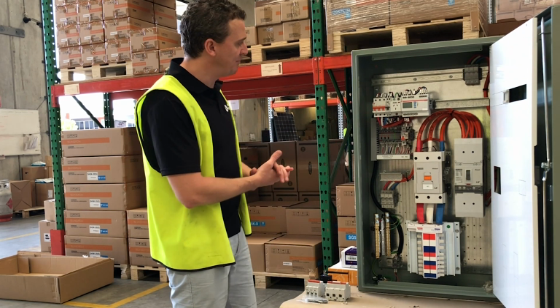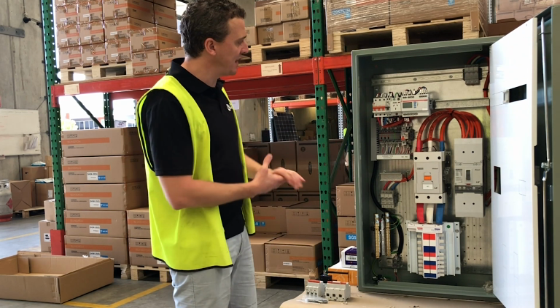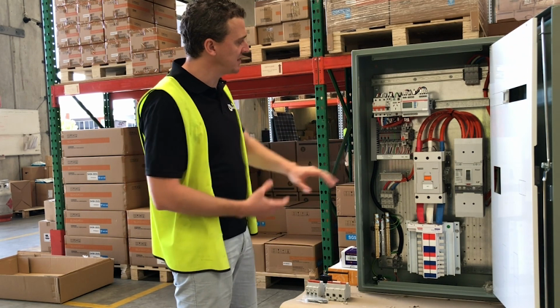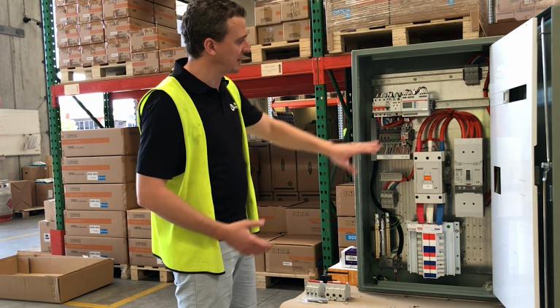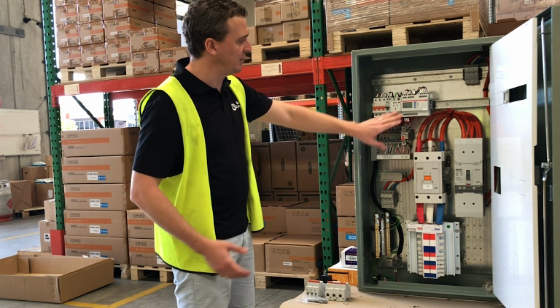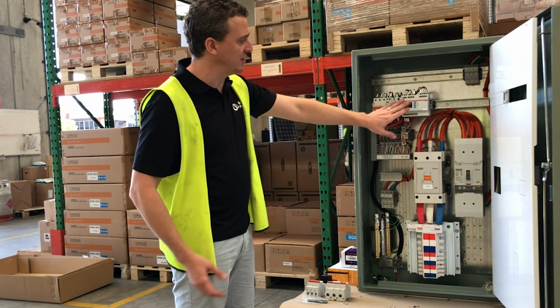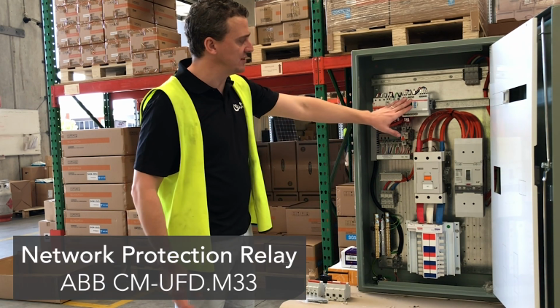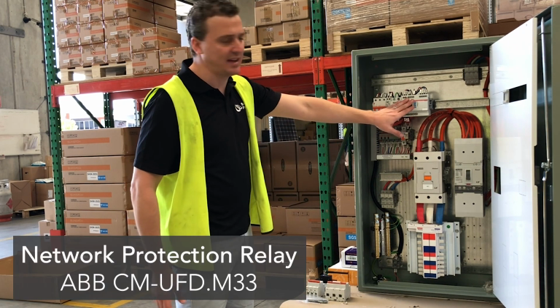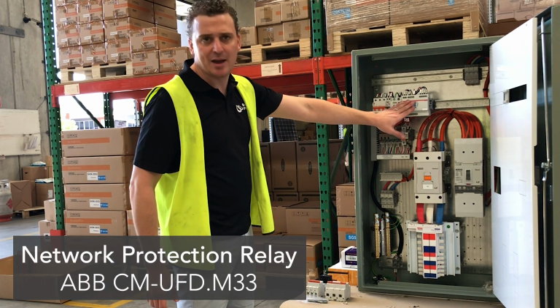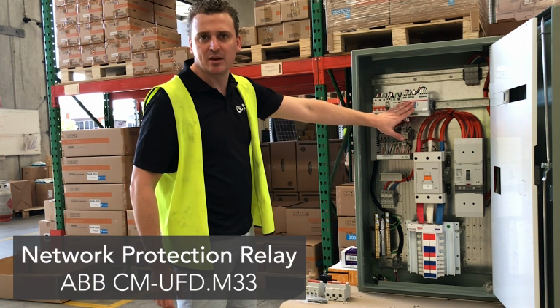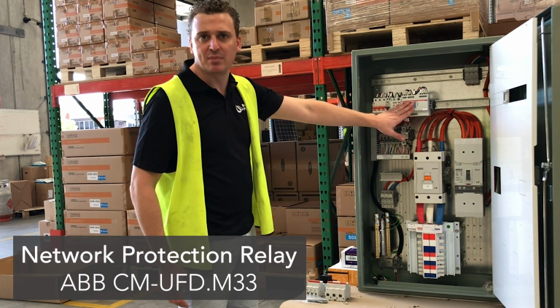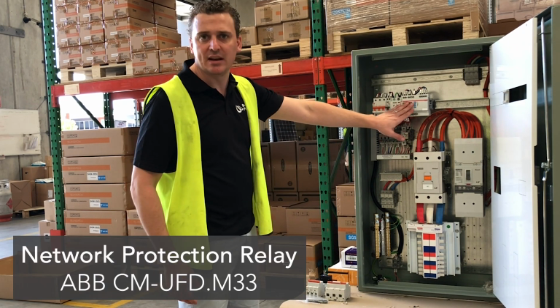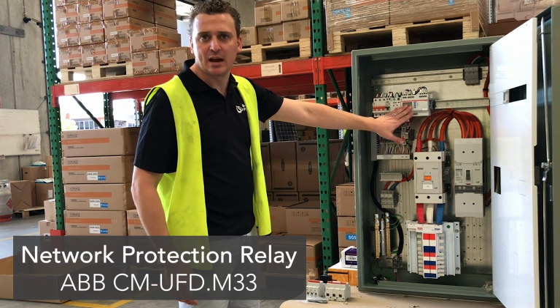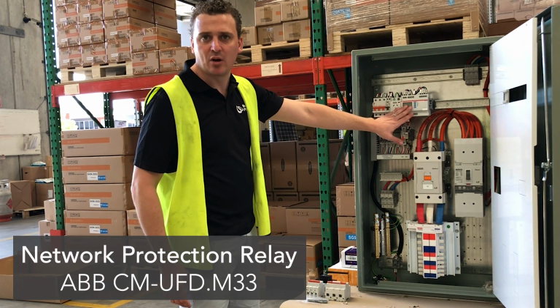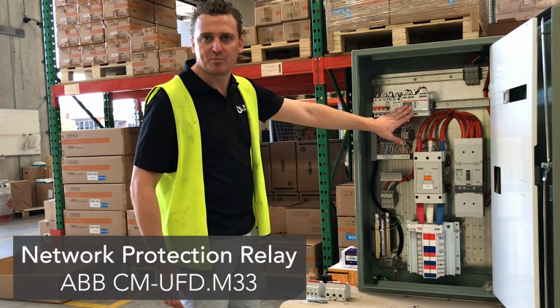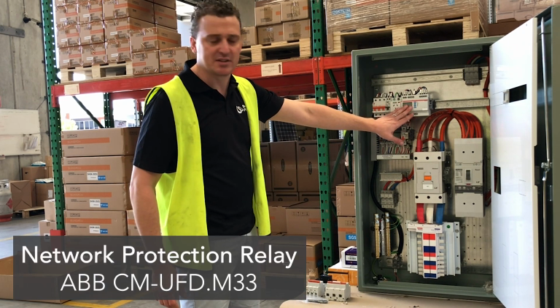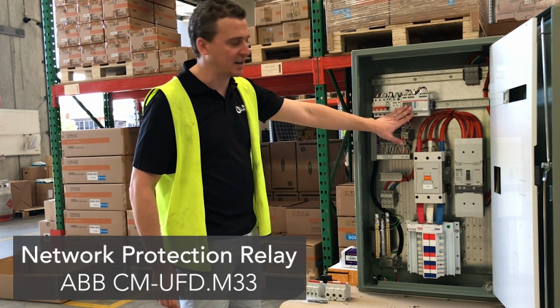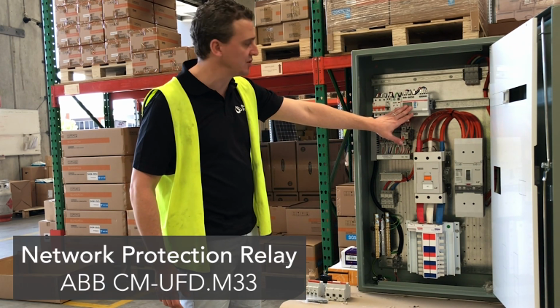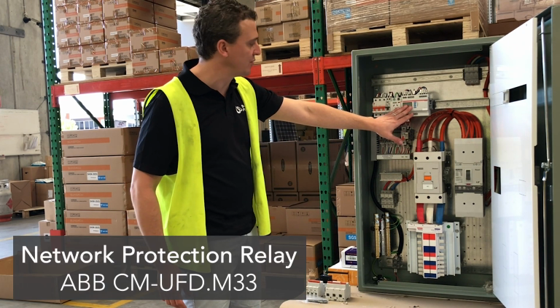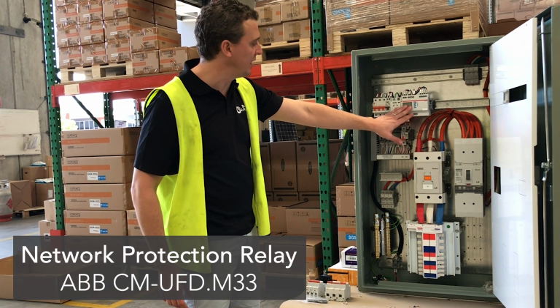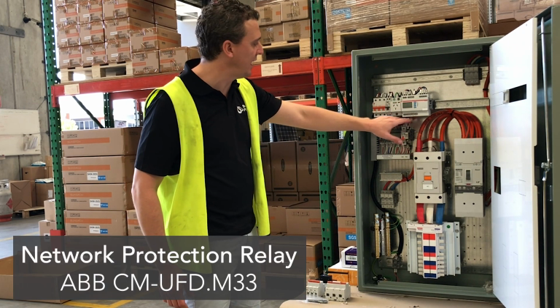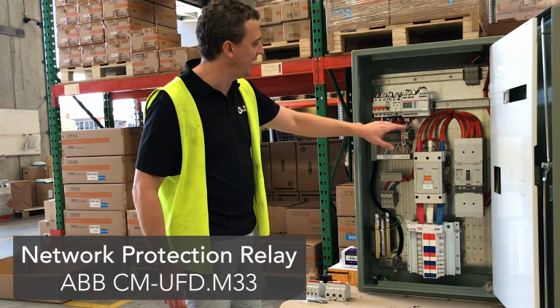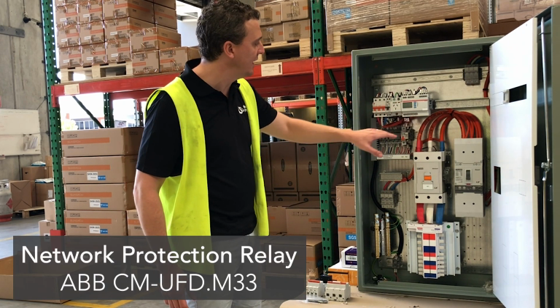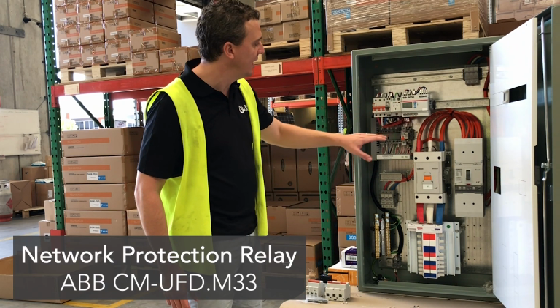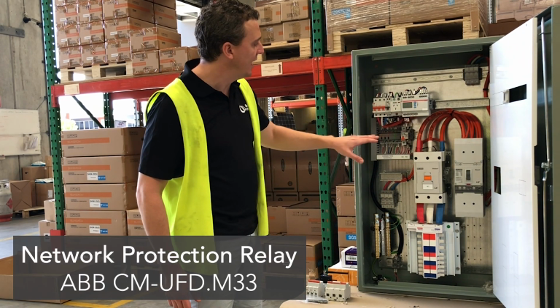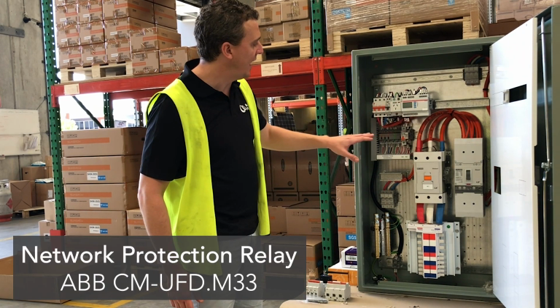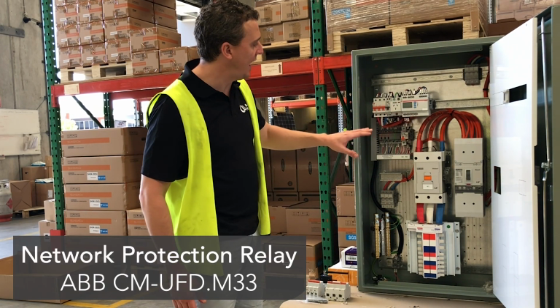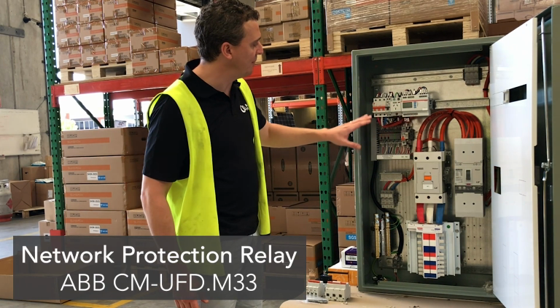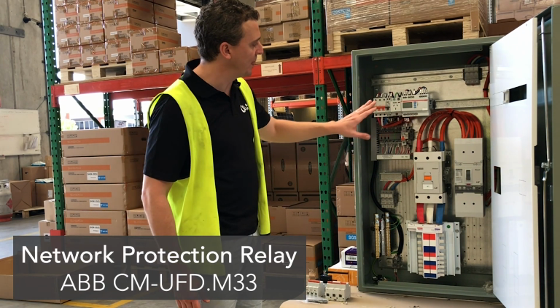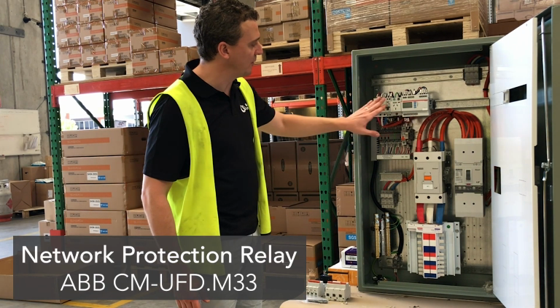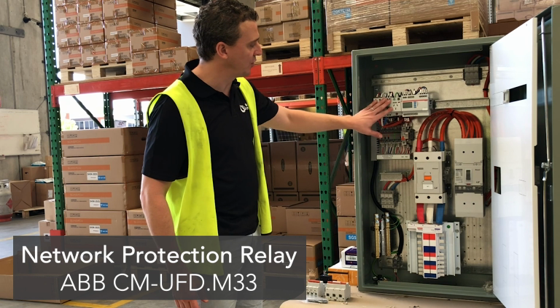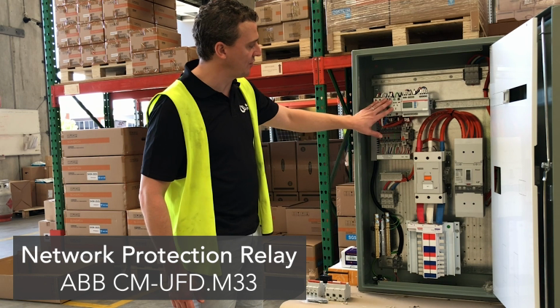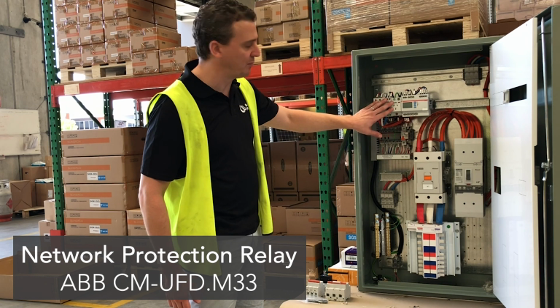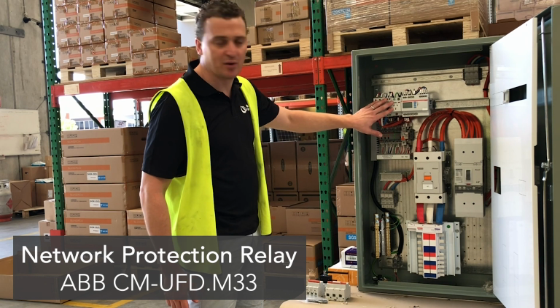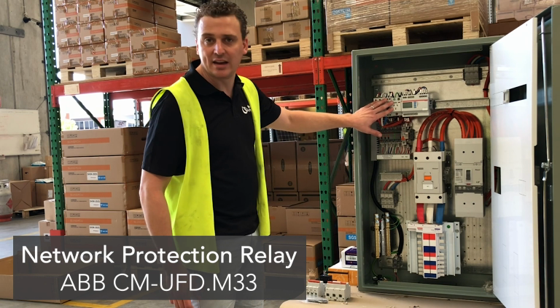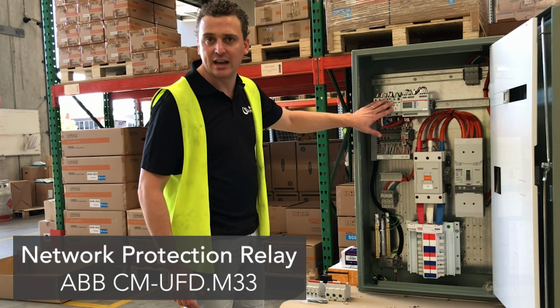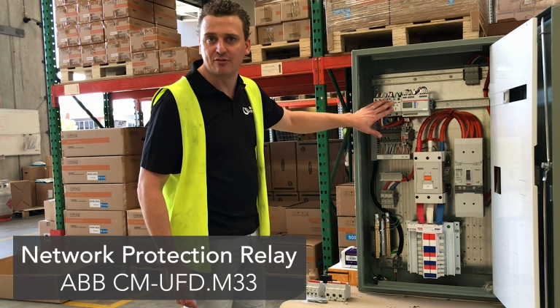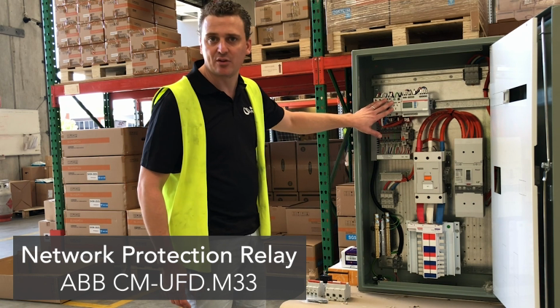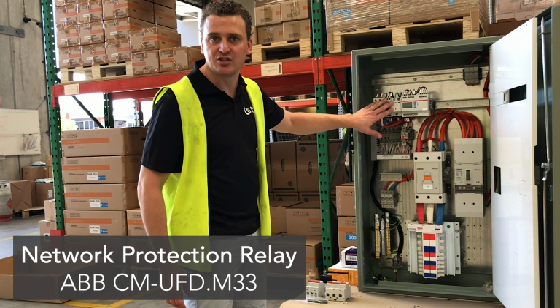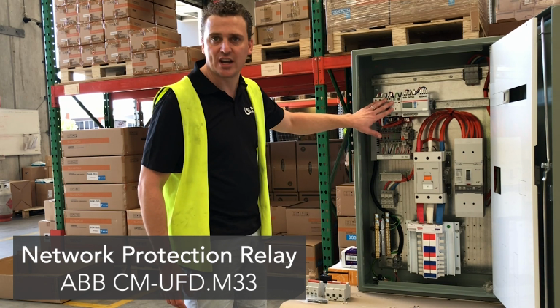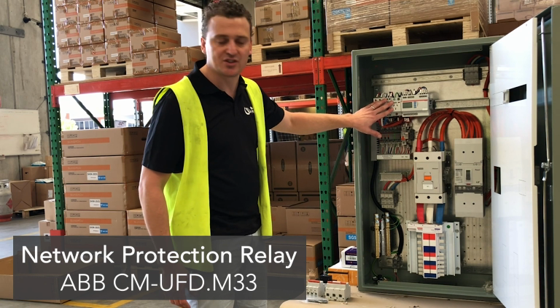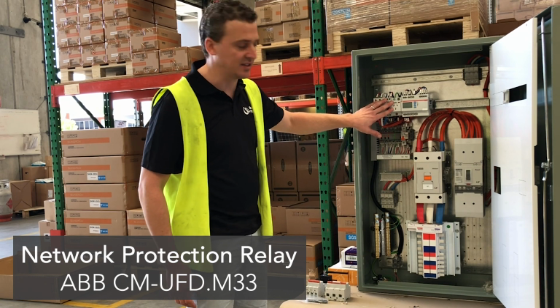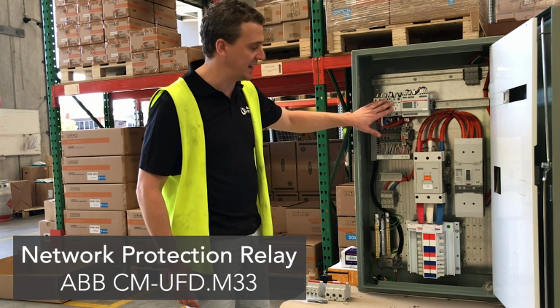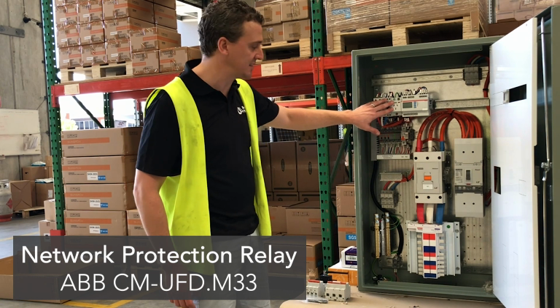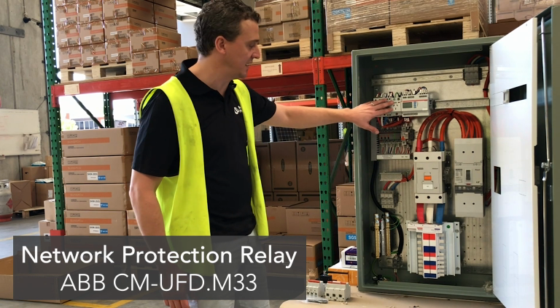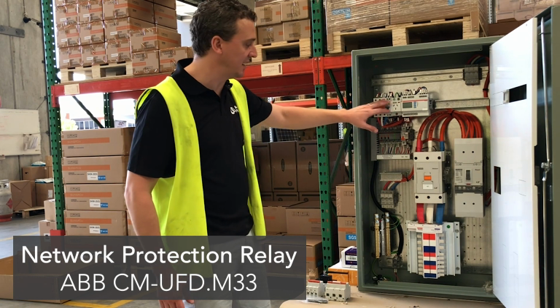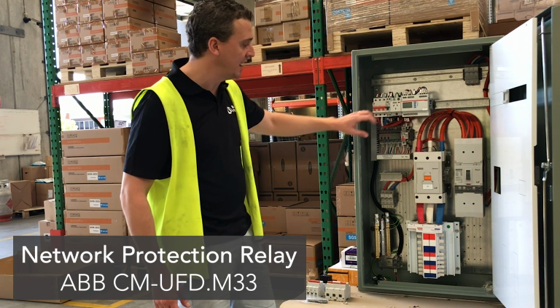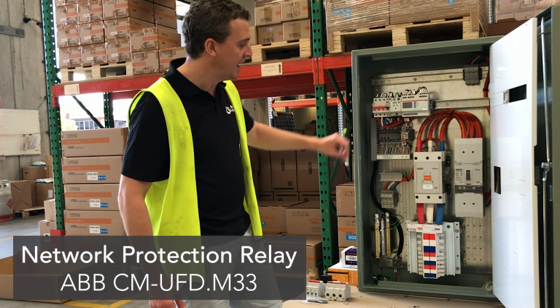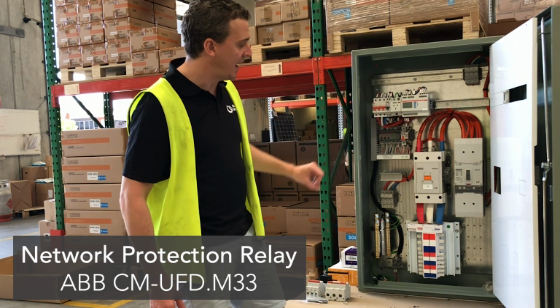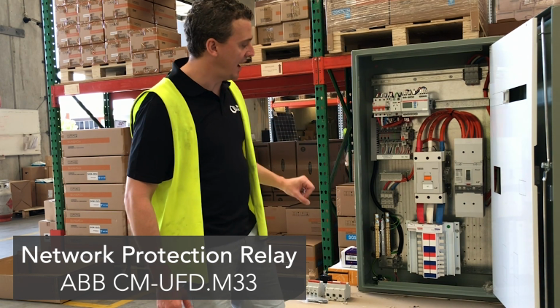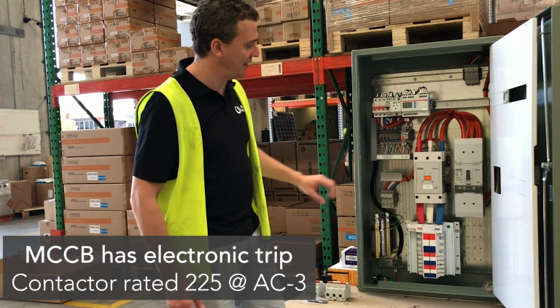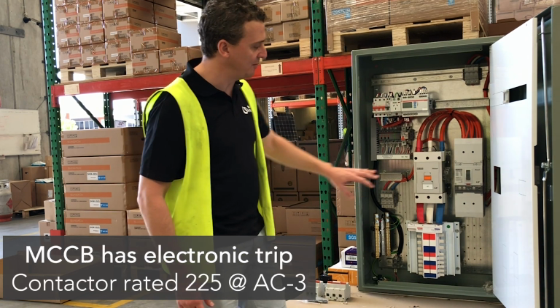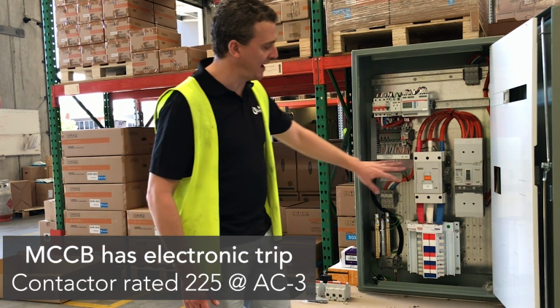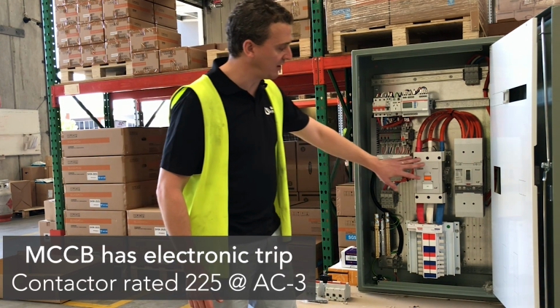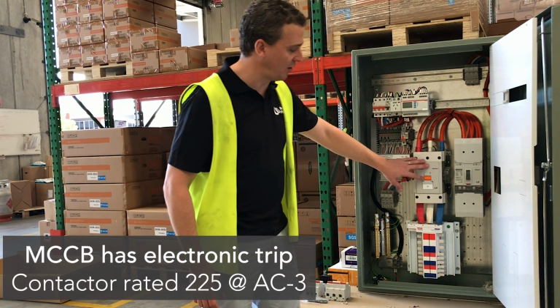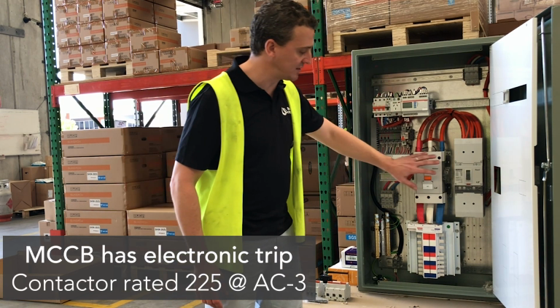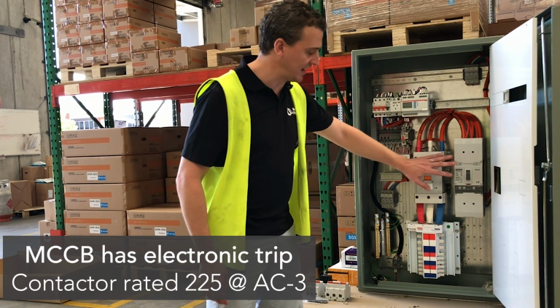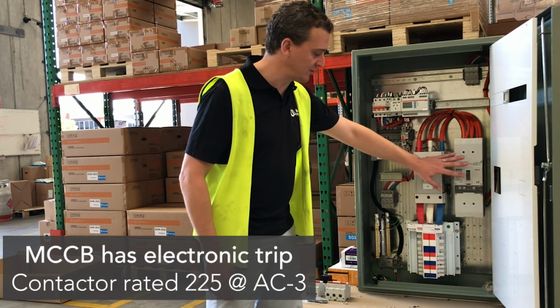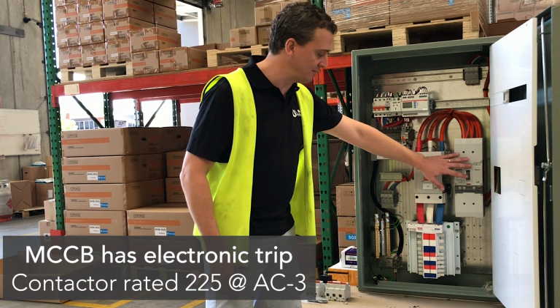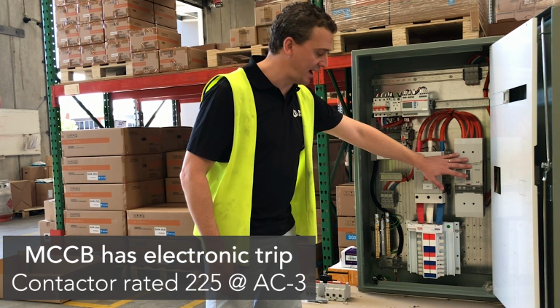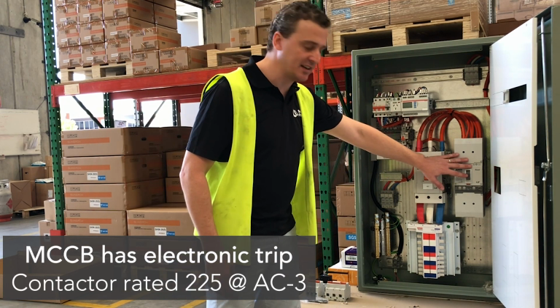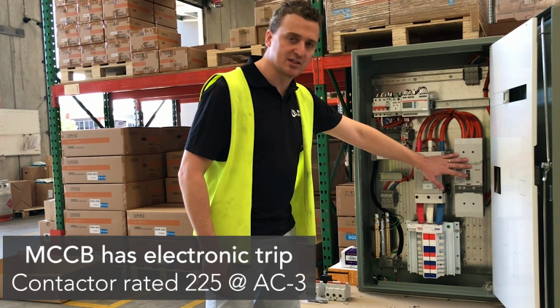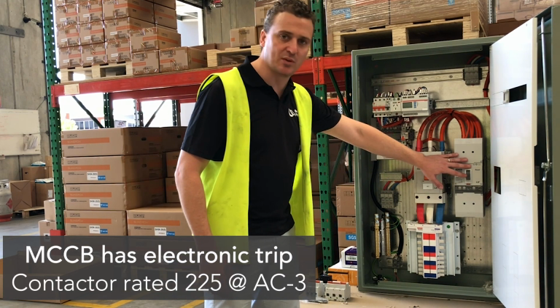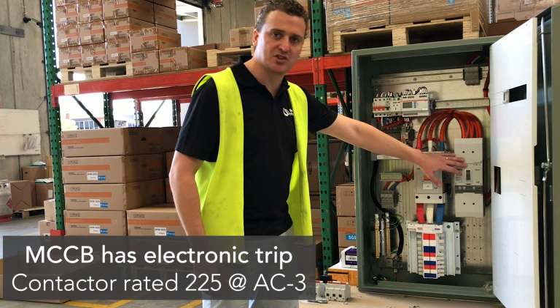Basically we are using the ABB network protection relay. We have got the point here for injection testing, the main contactor and main switch.